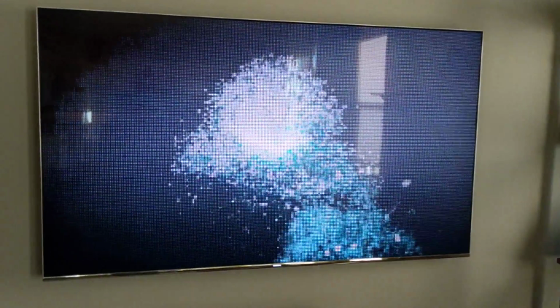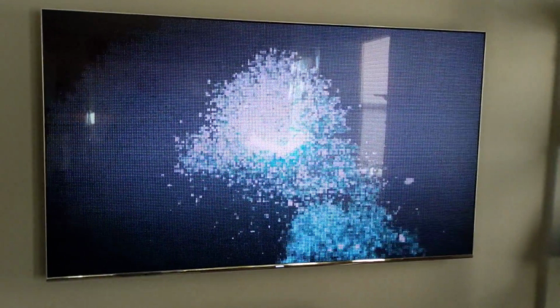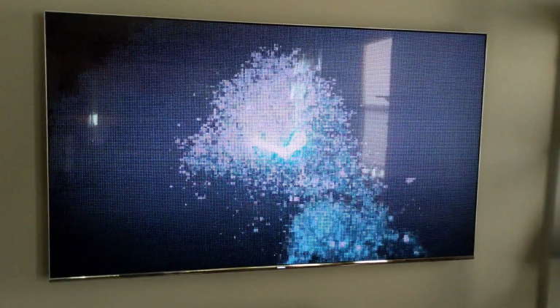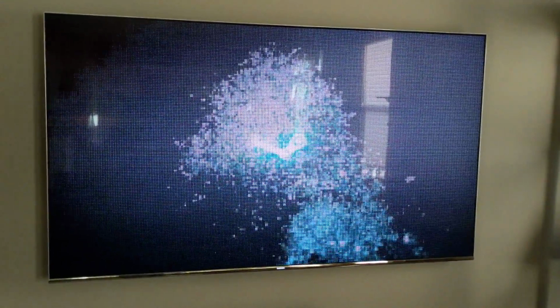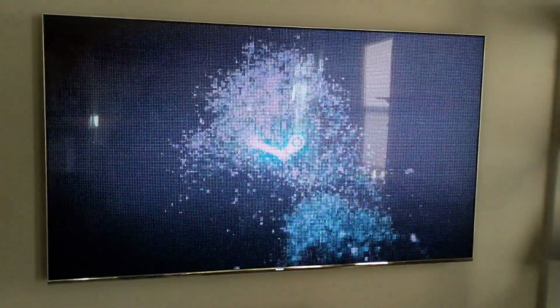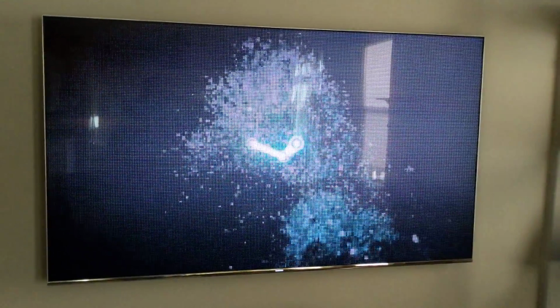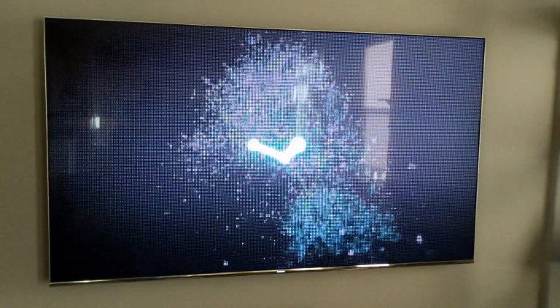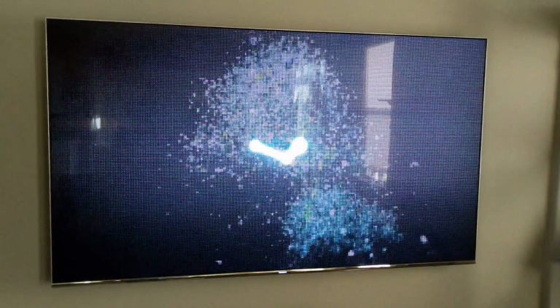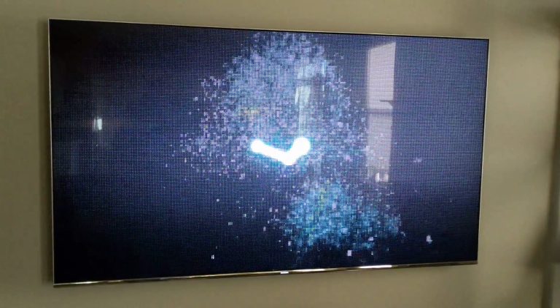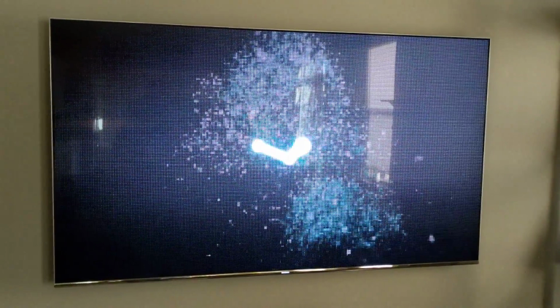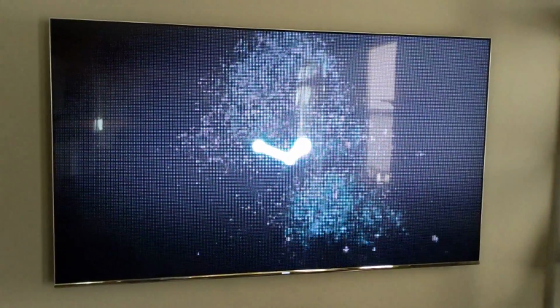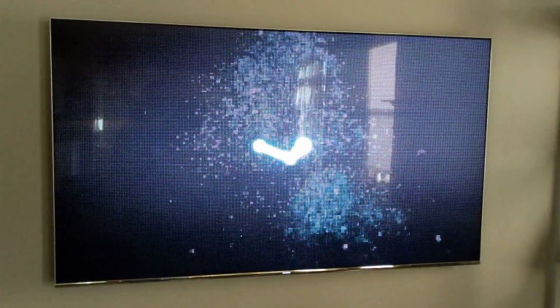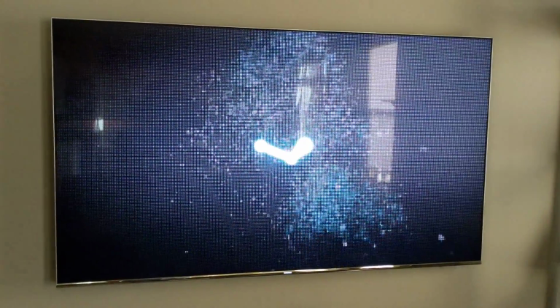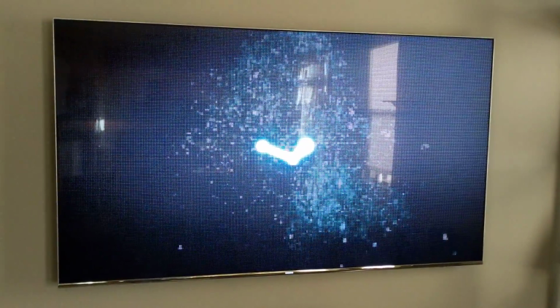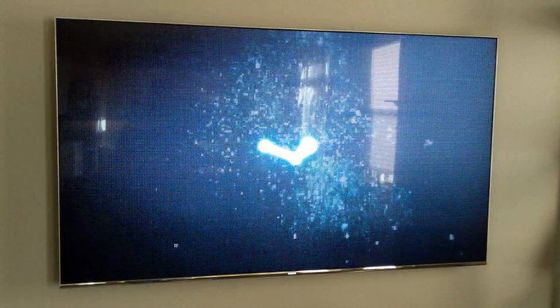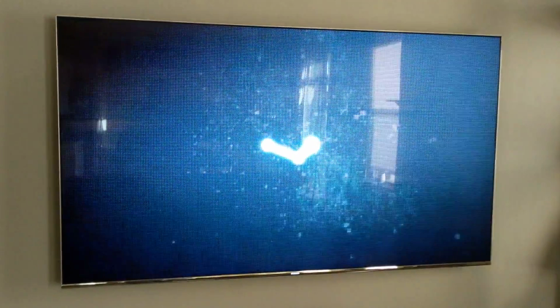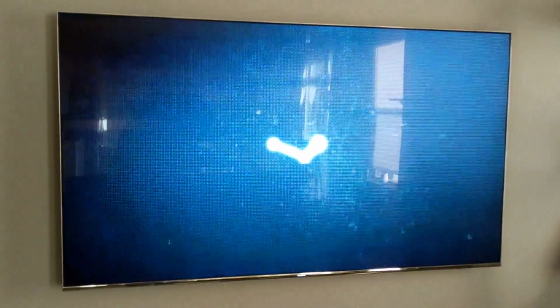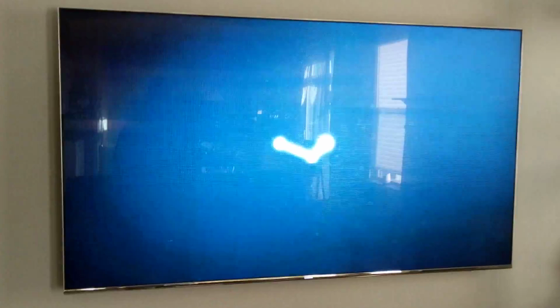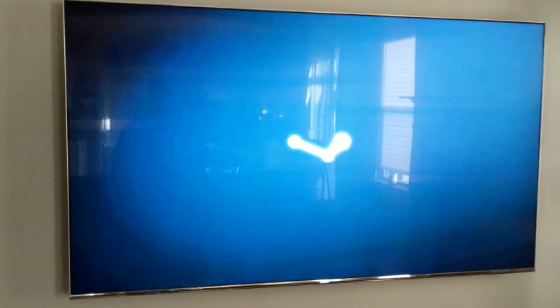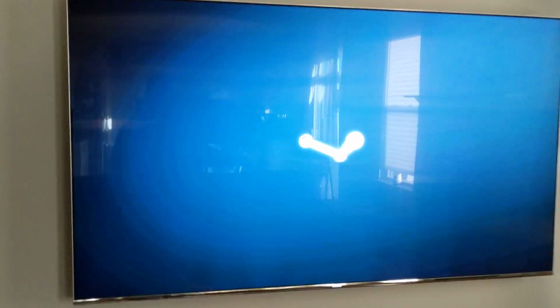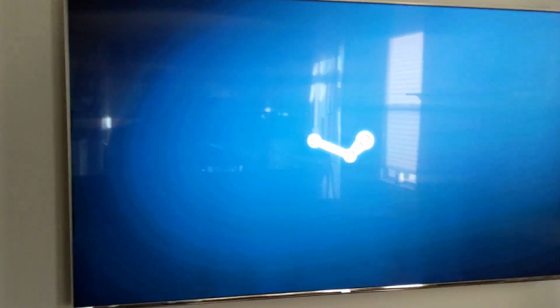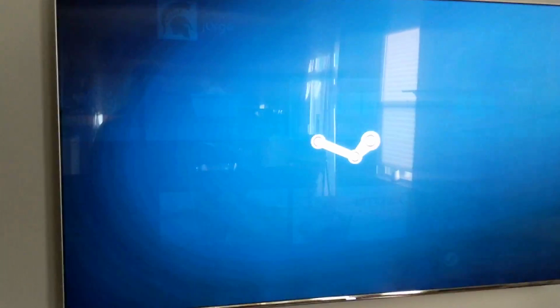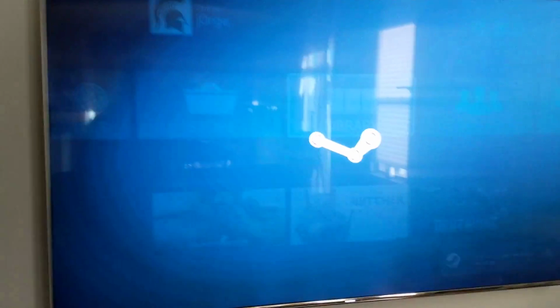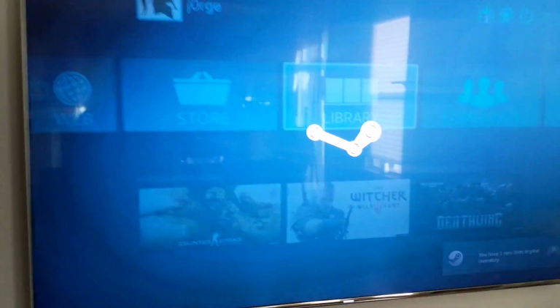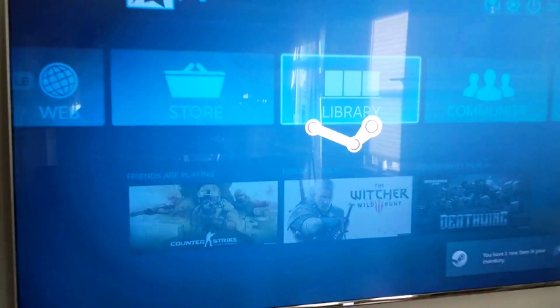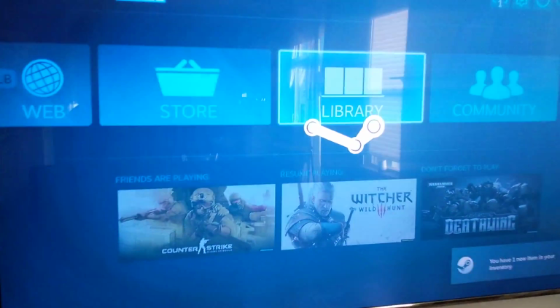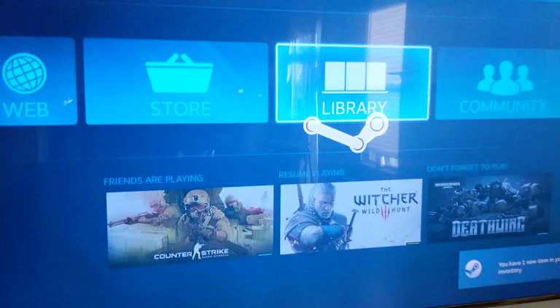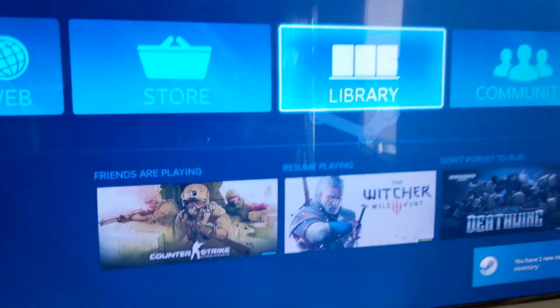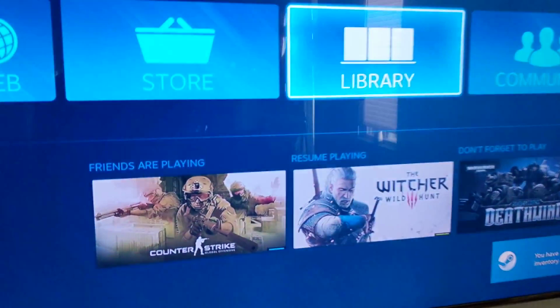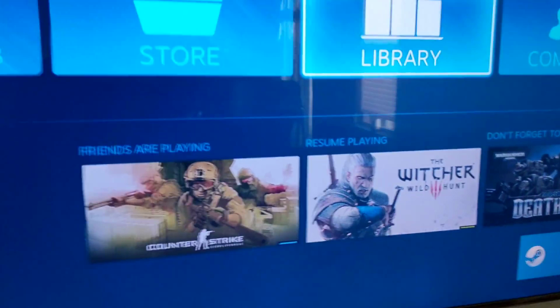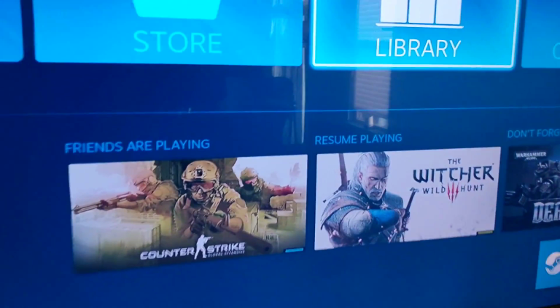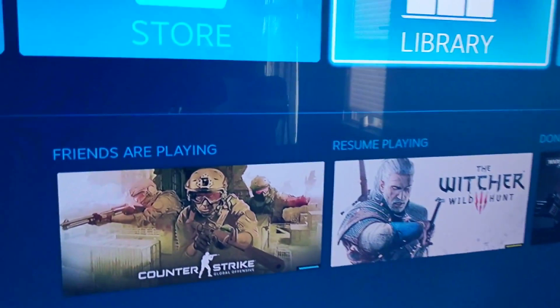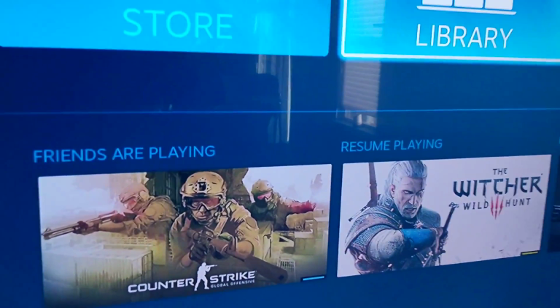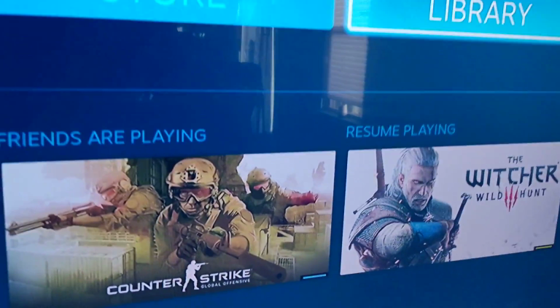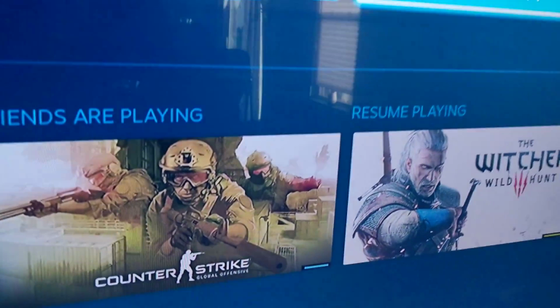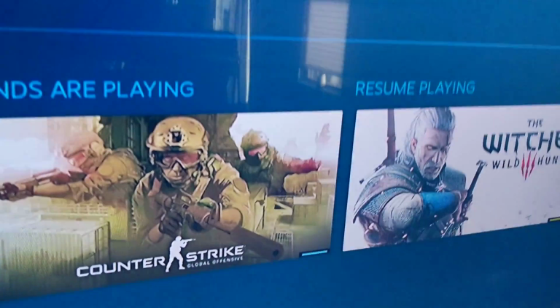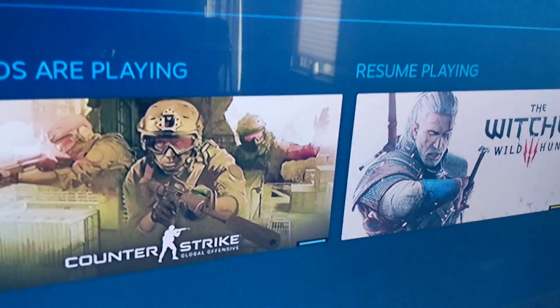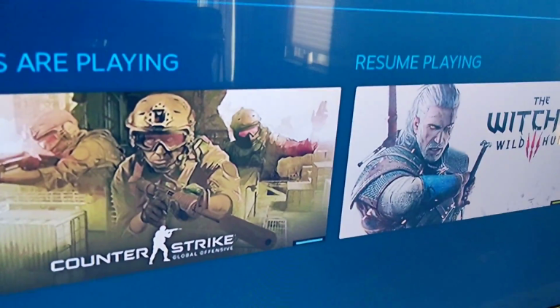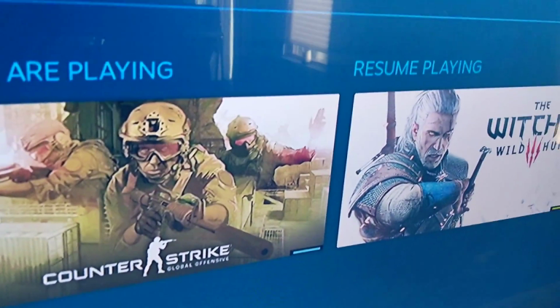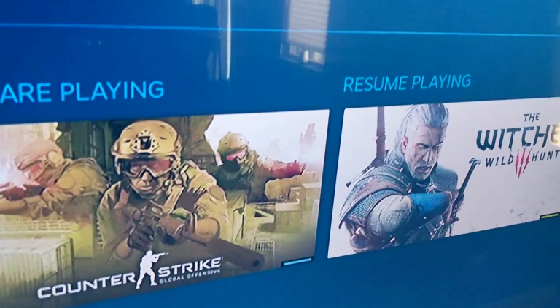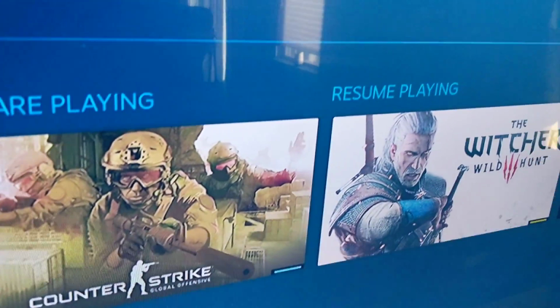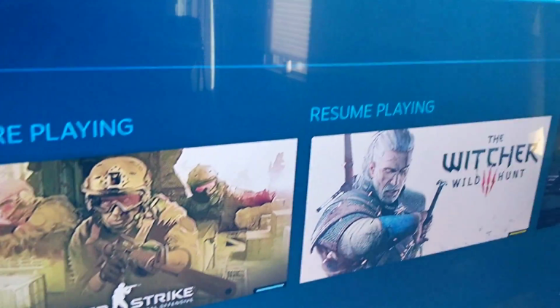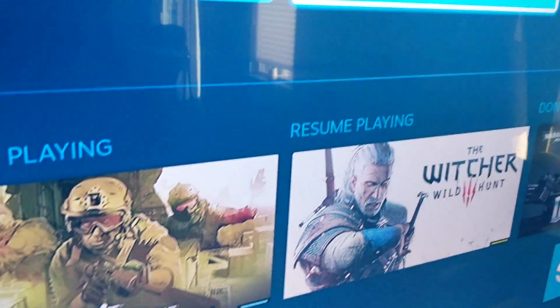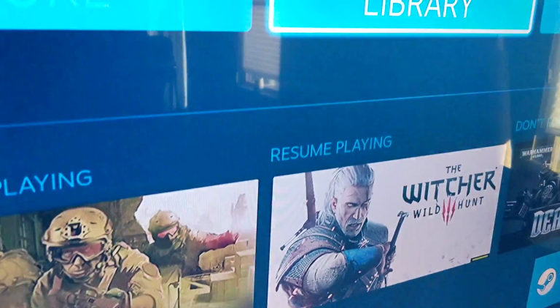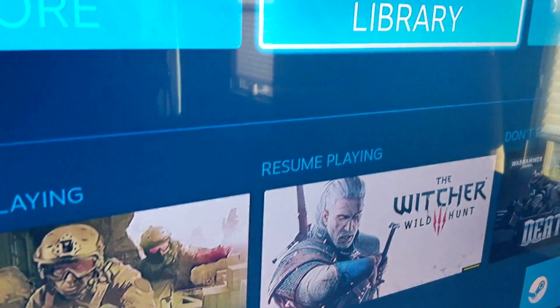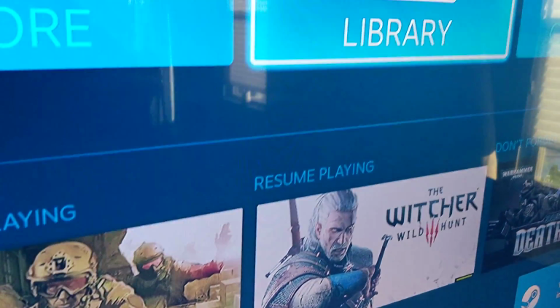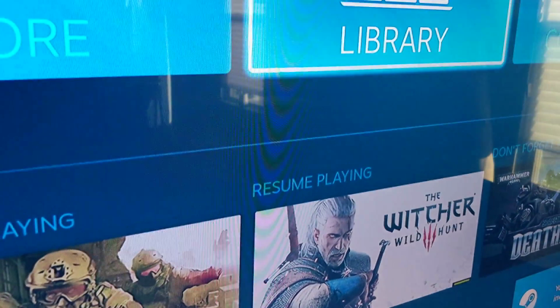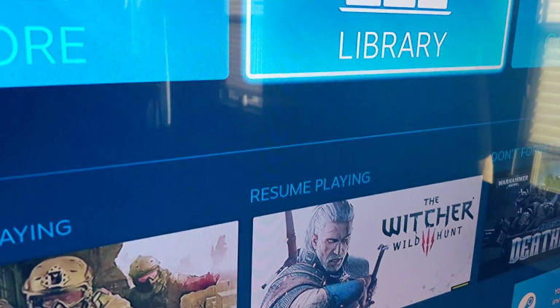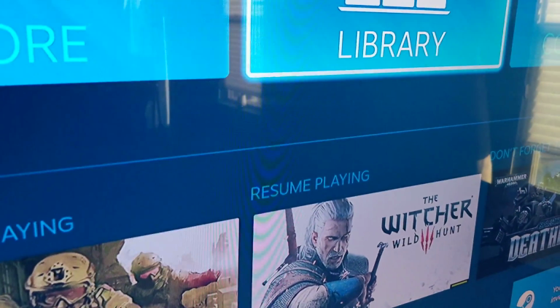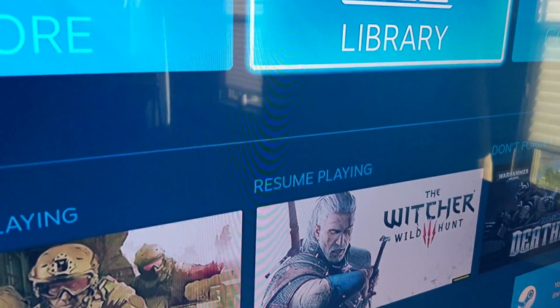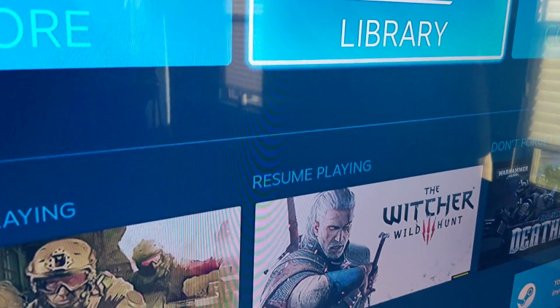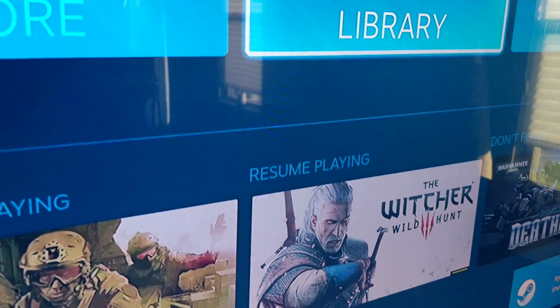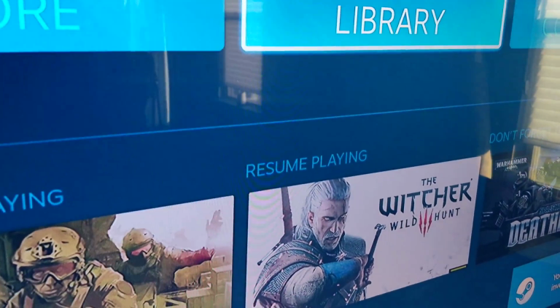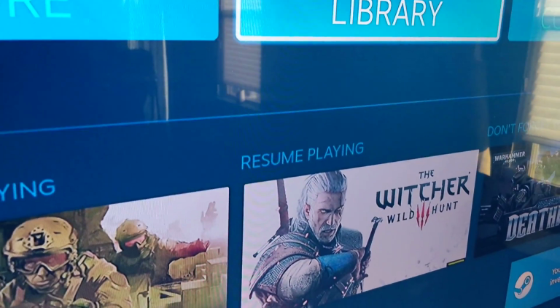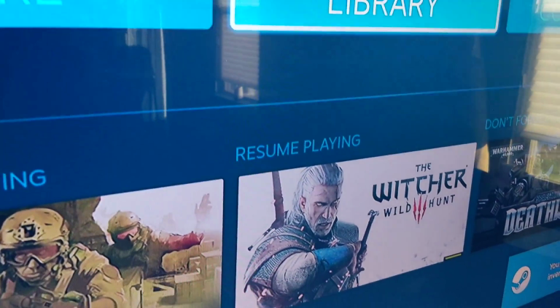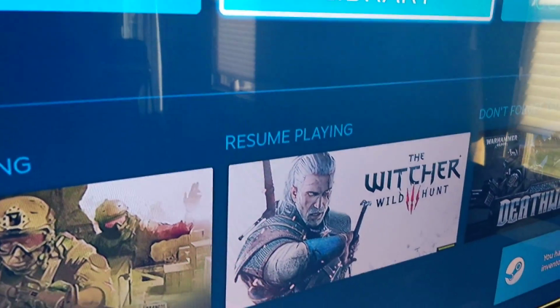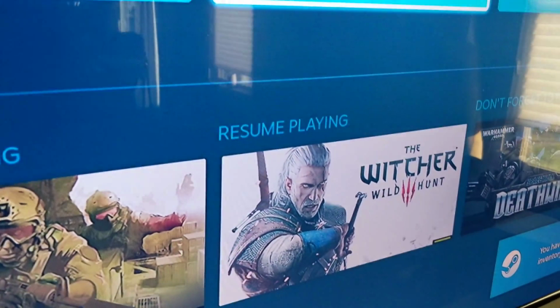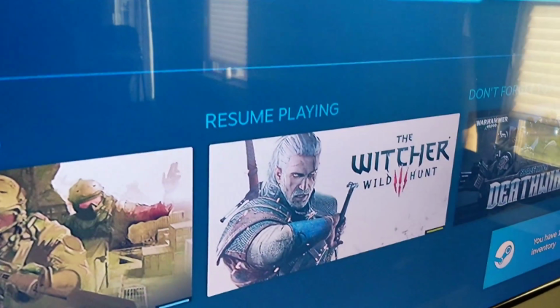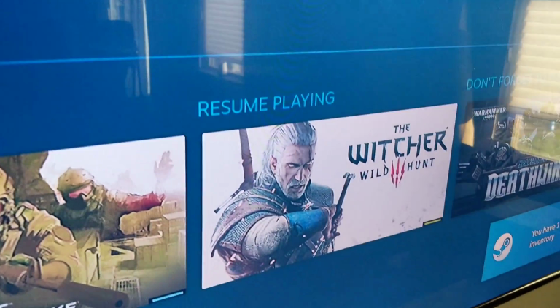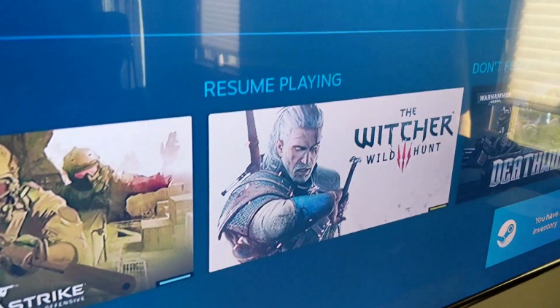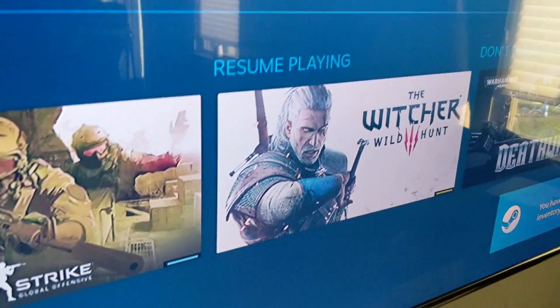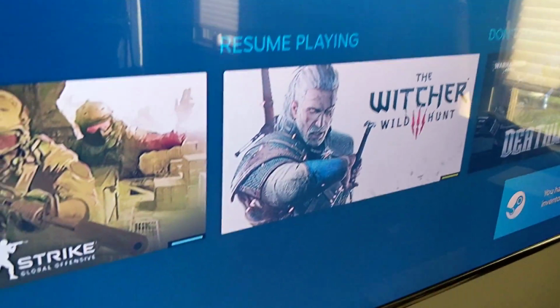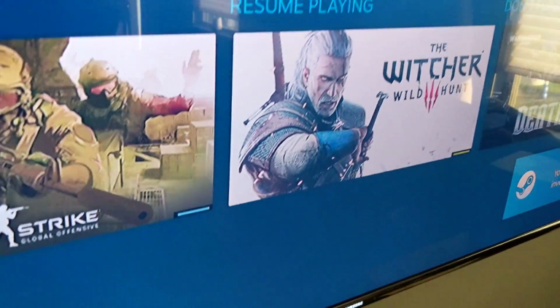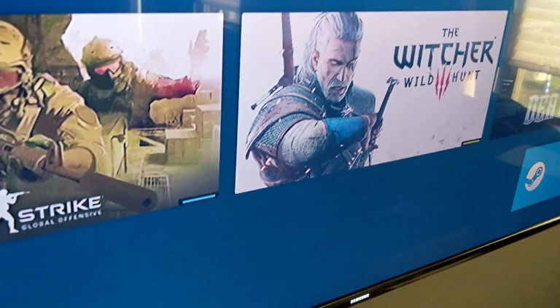It just loads Steam, so I don't see a desktop. I never see purple. I'm just going to show Witcher real quick.